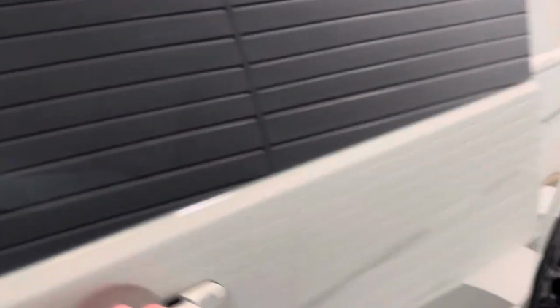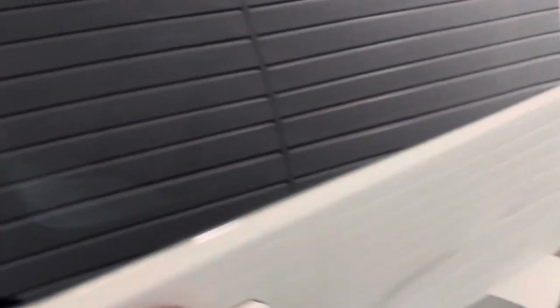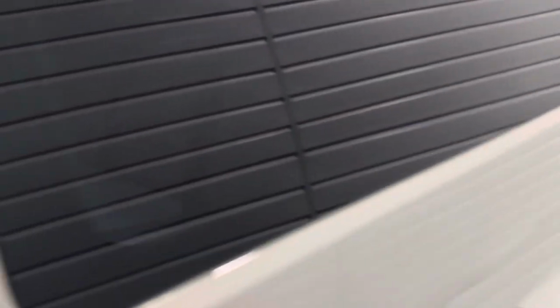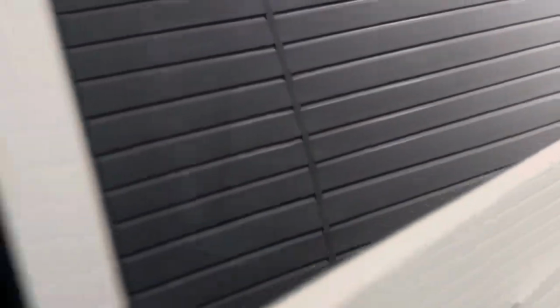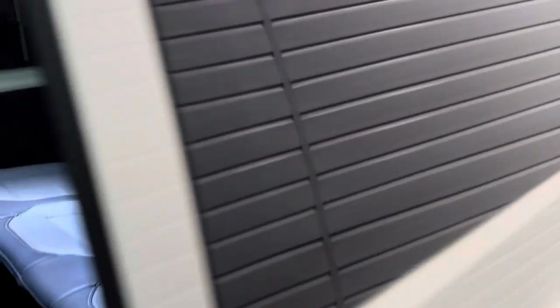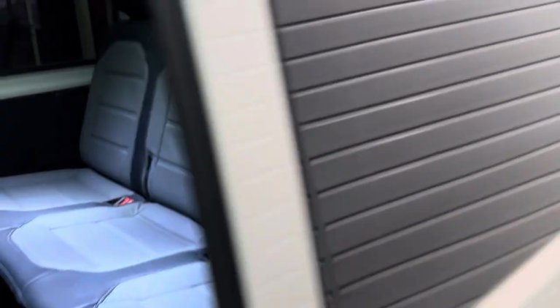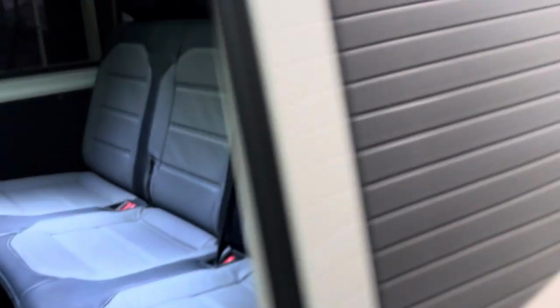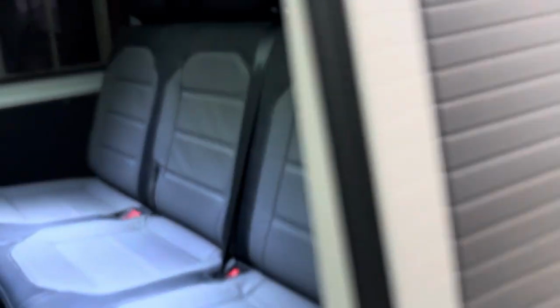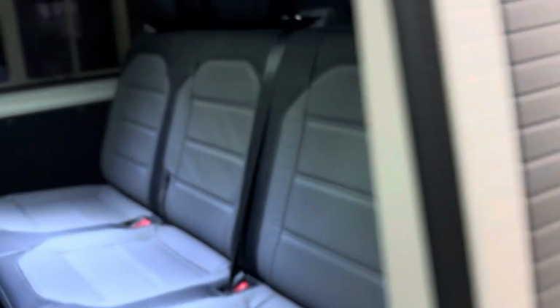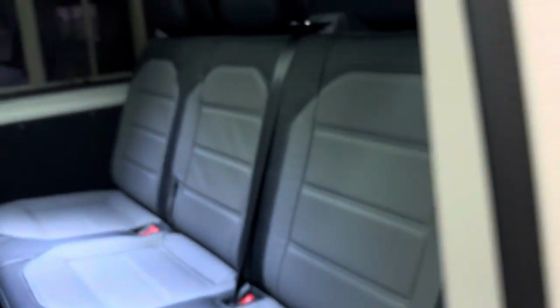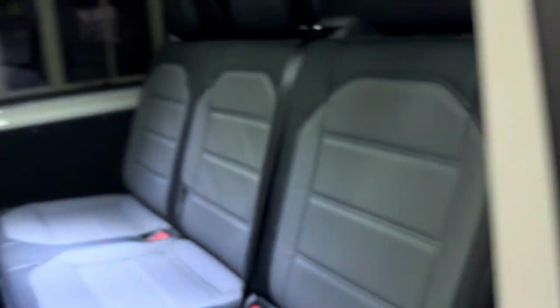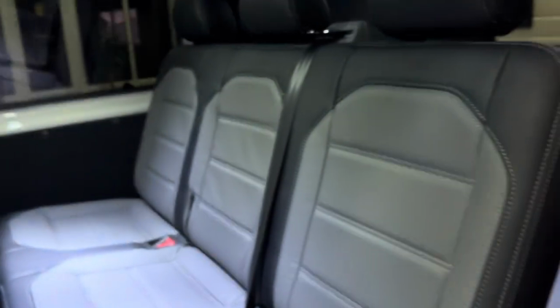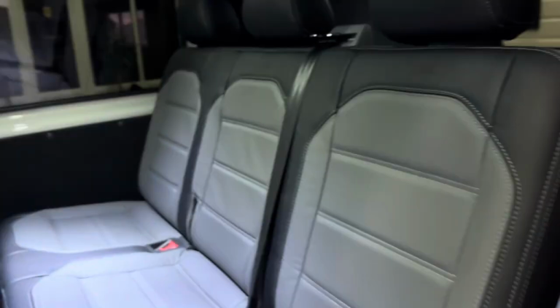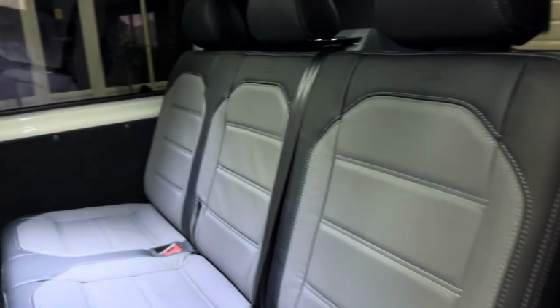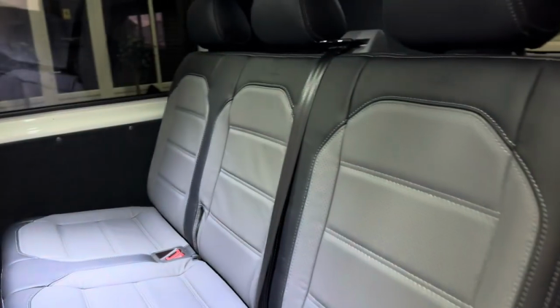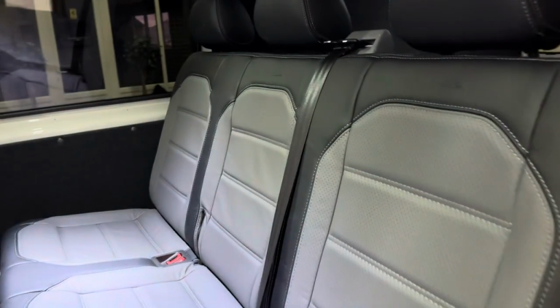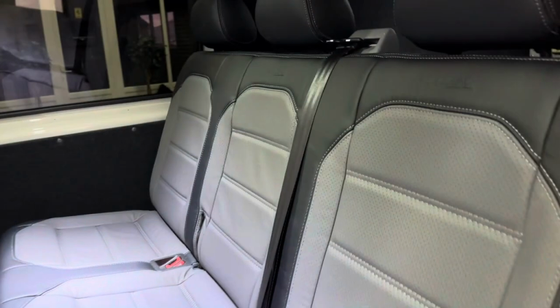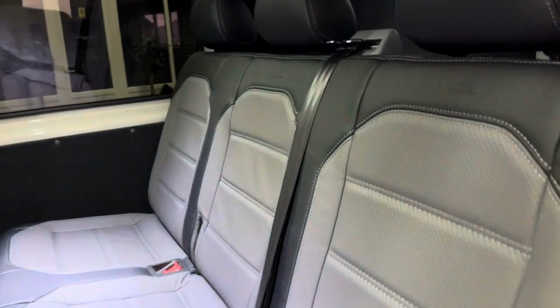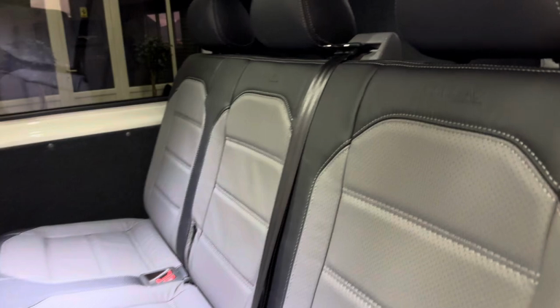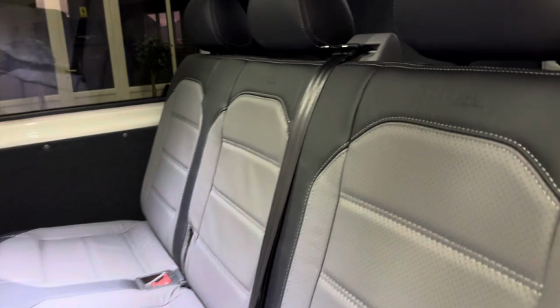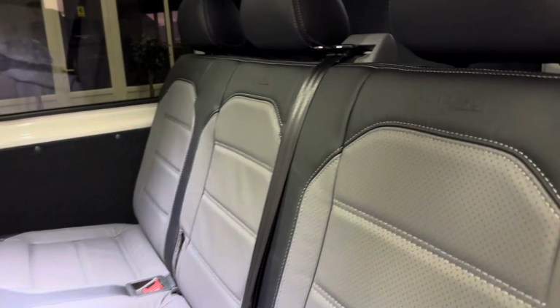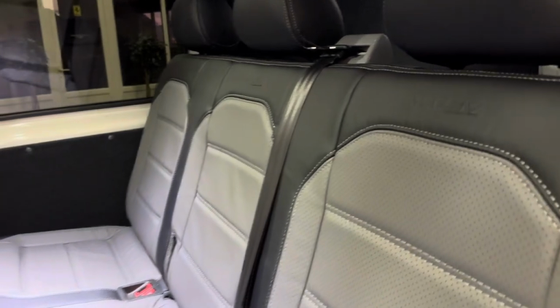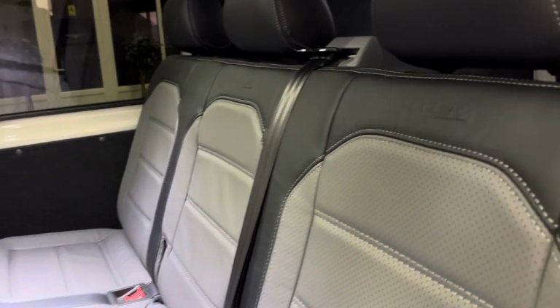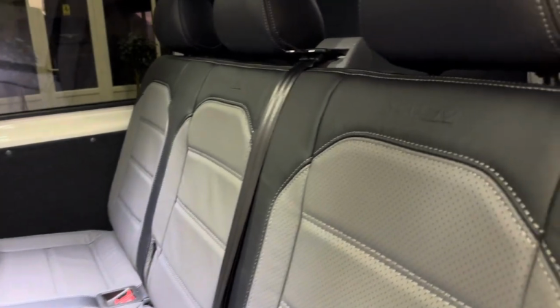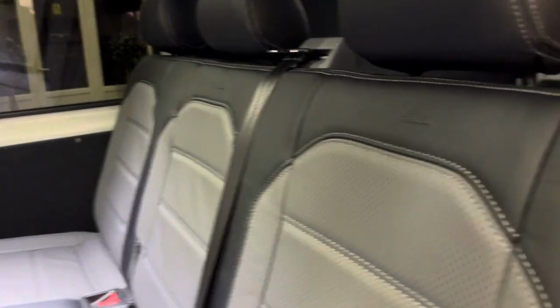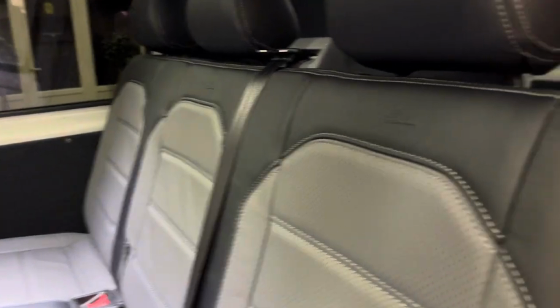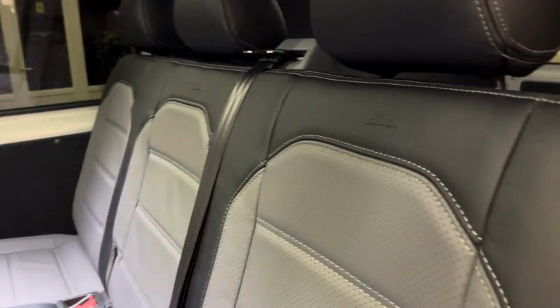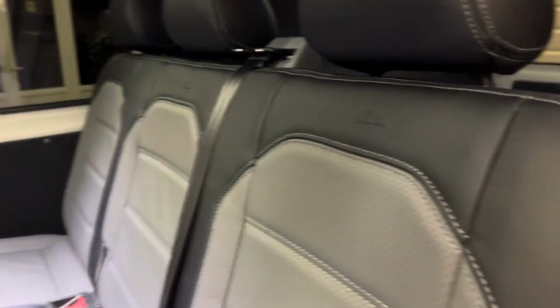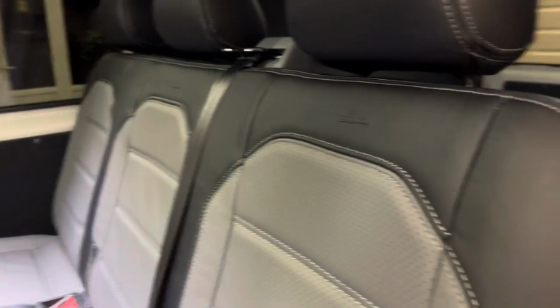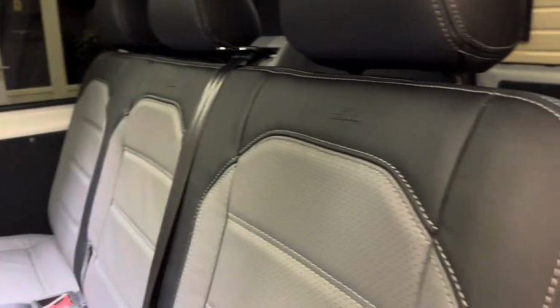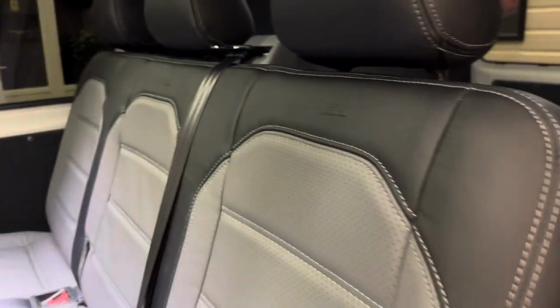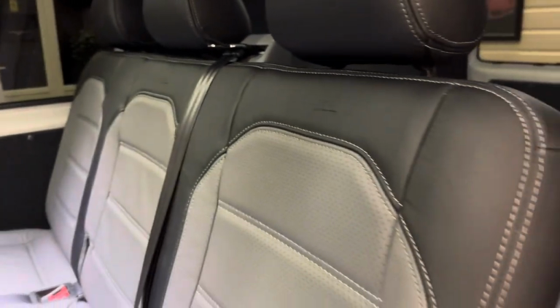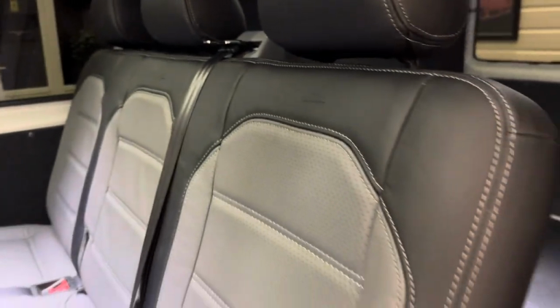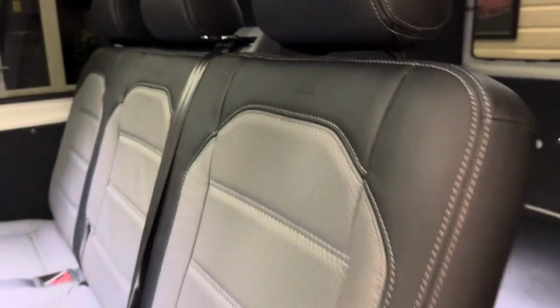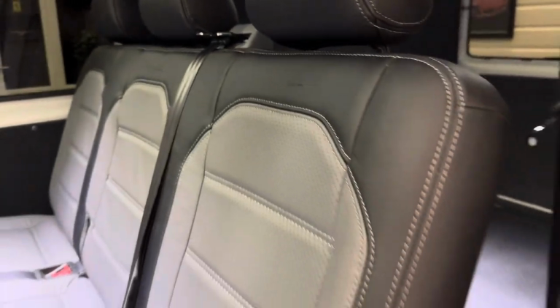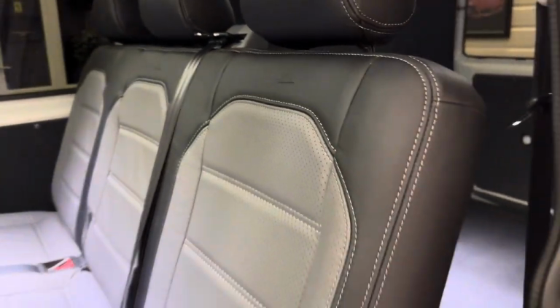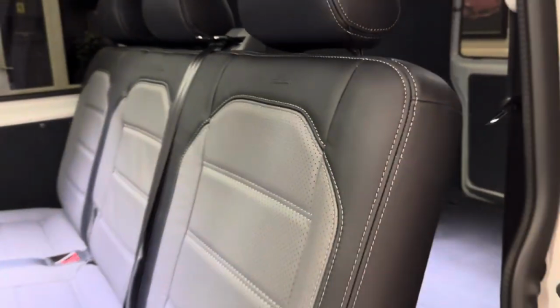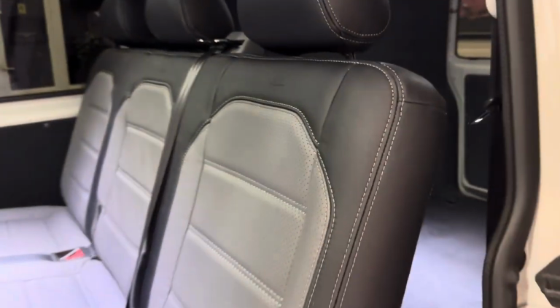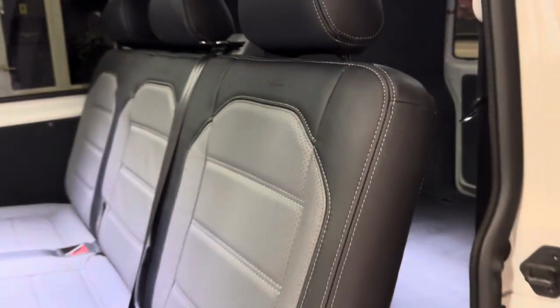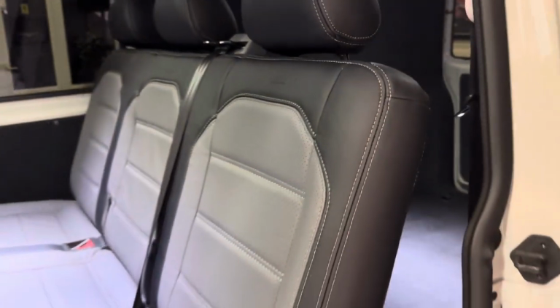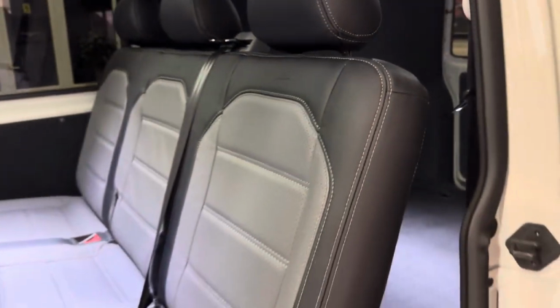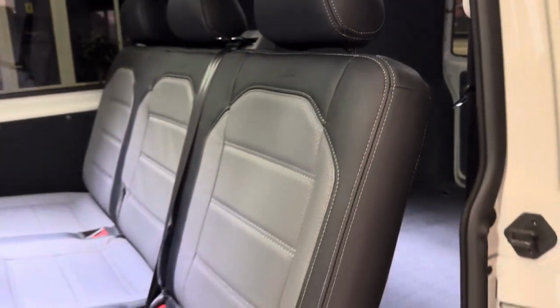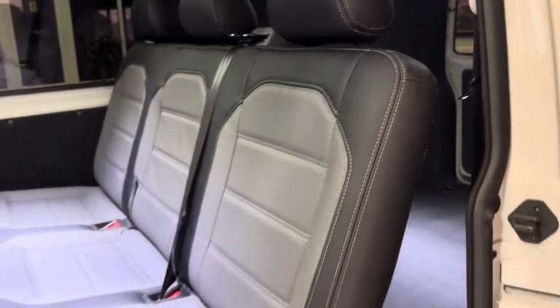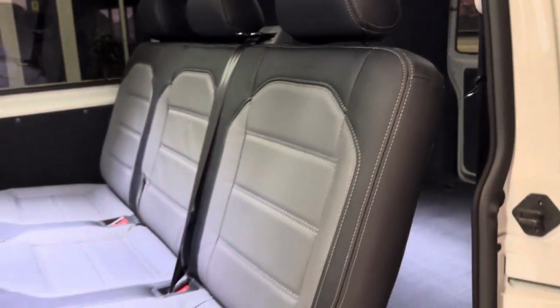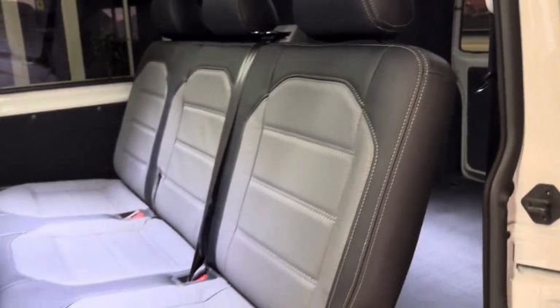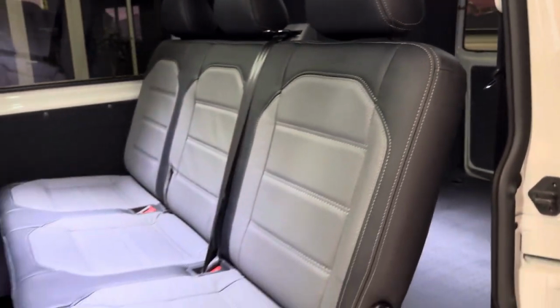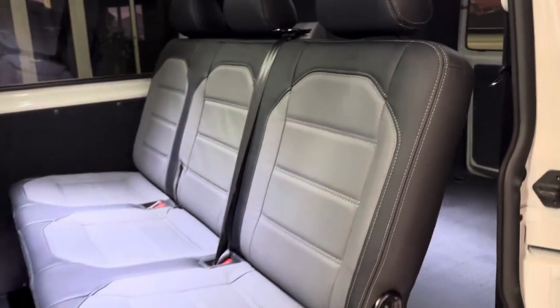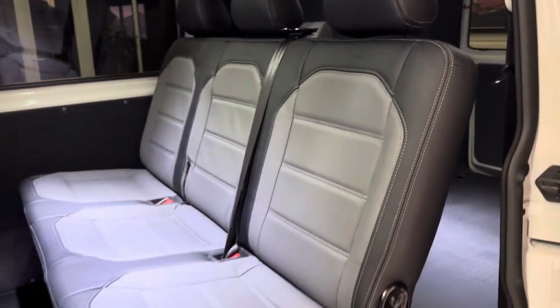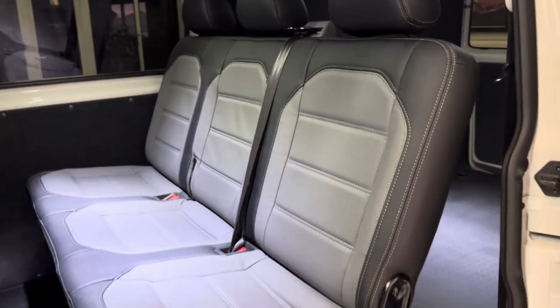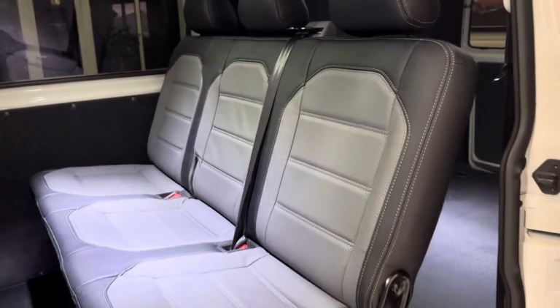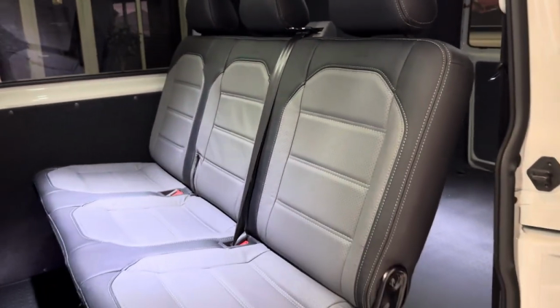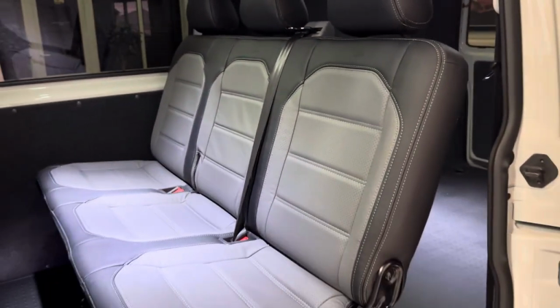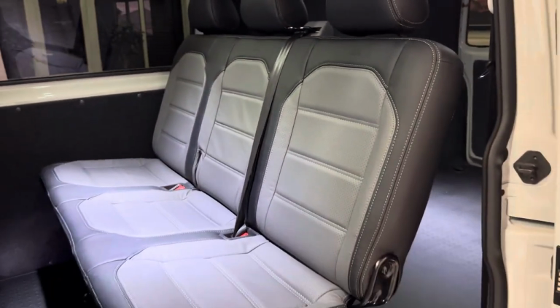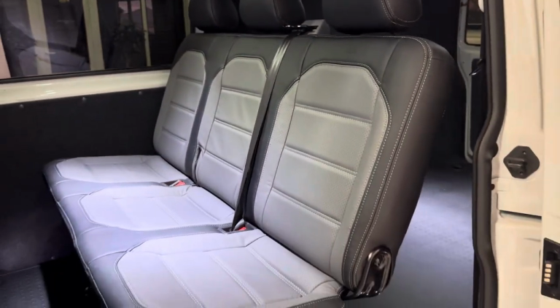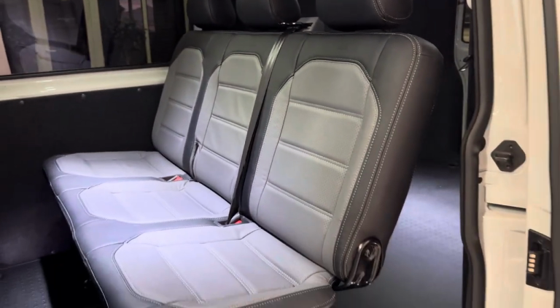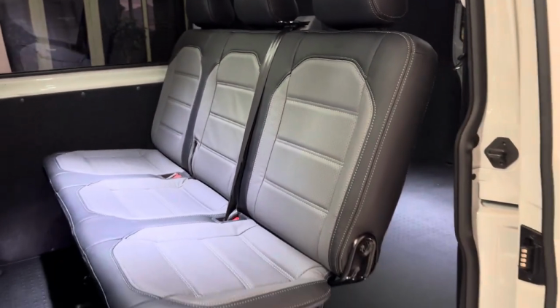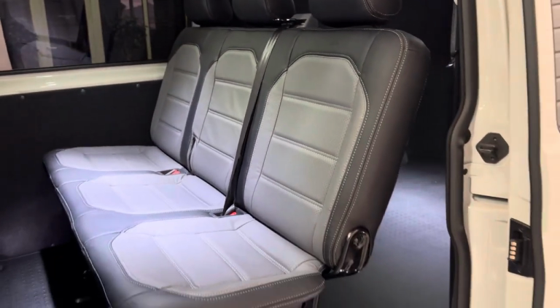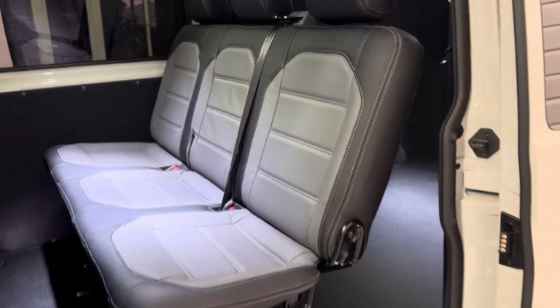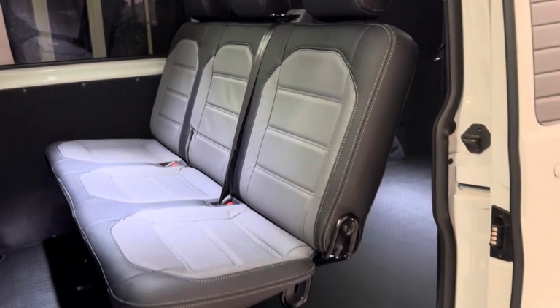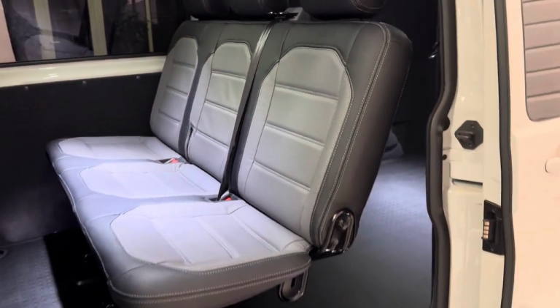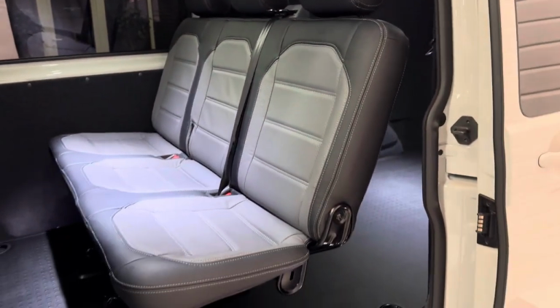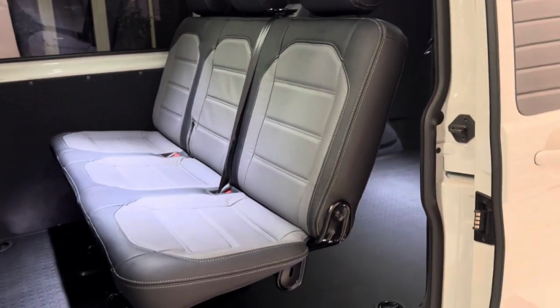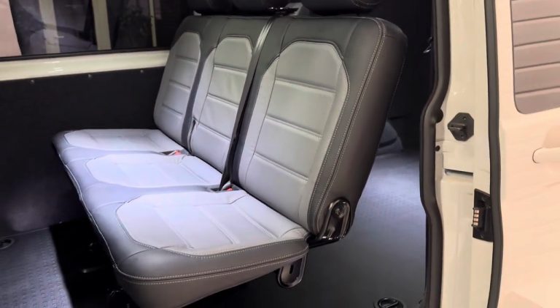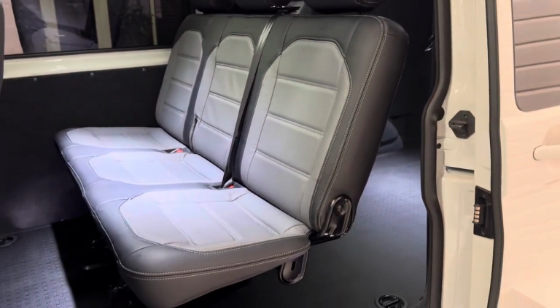It's worth noting this is a twin sliding door model, so it's perfect for access to the rear of the vehicle.